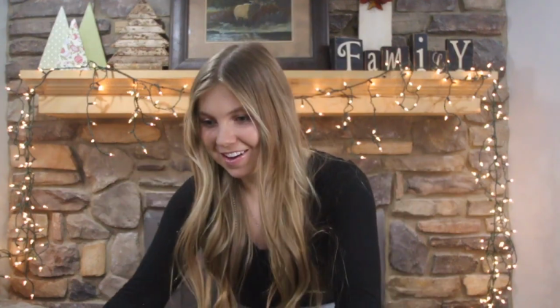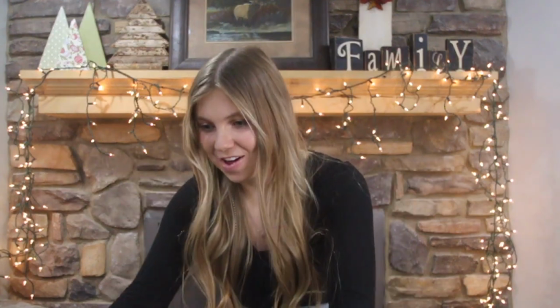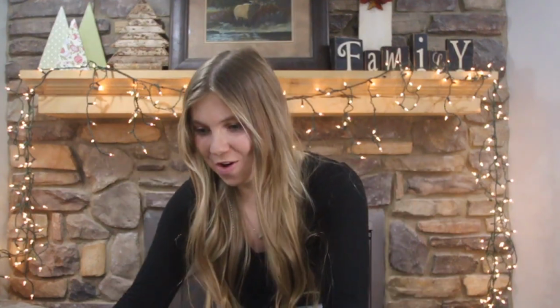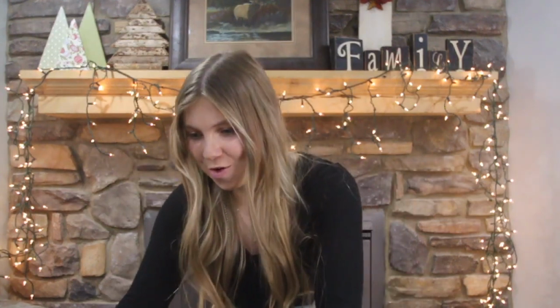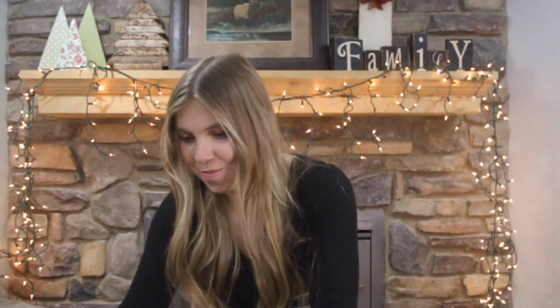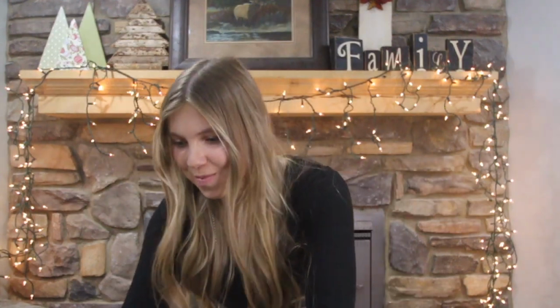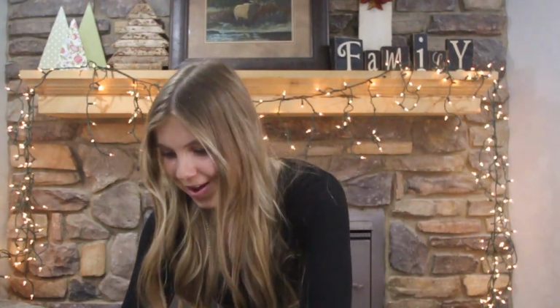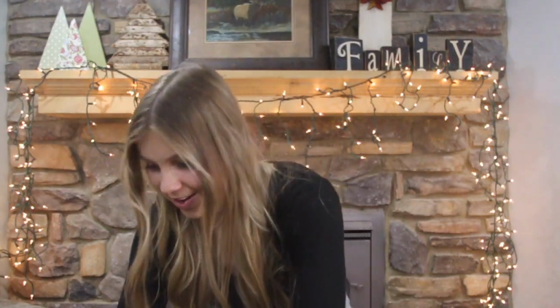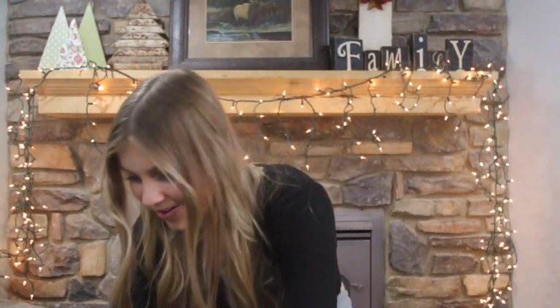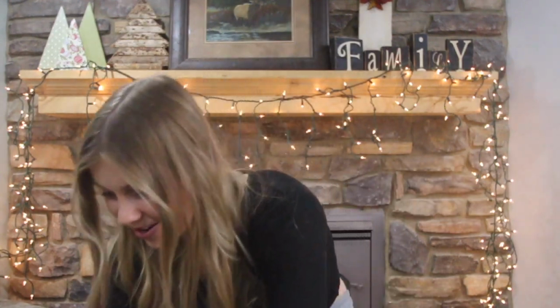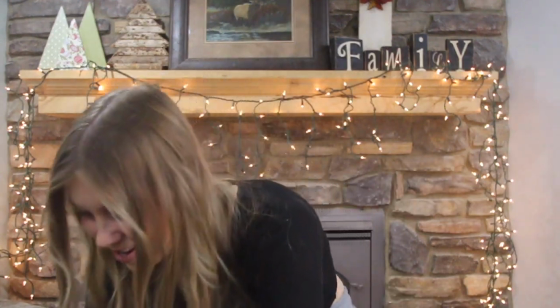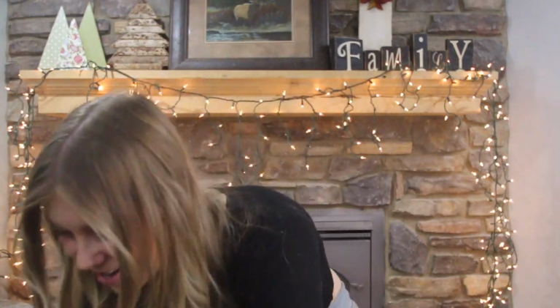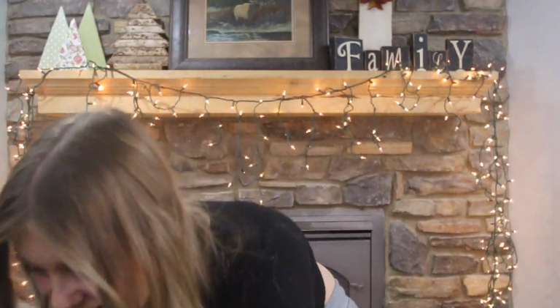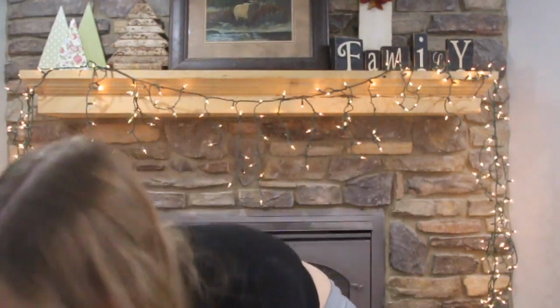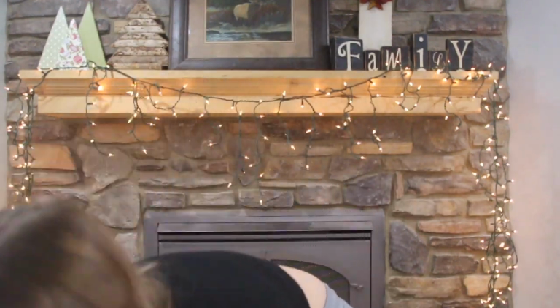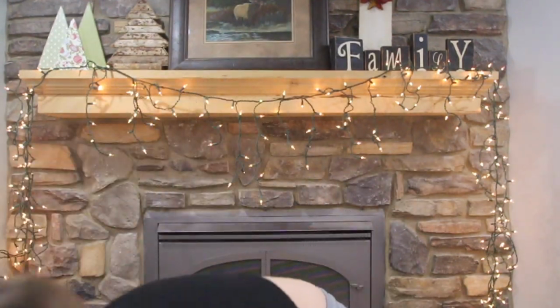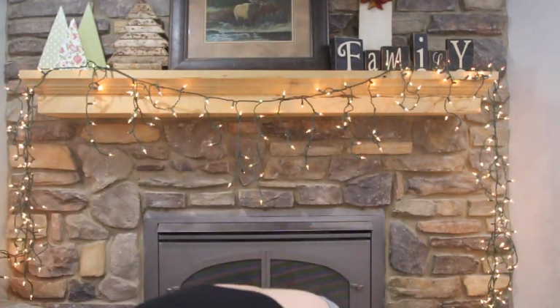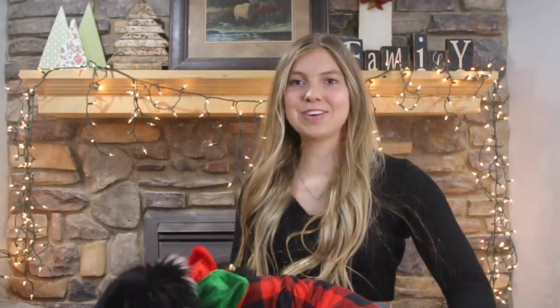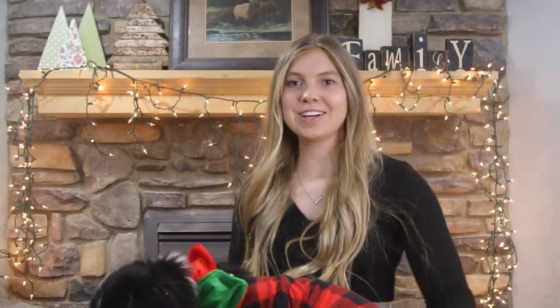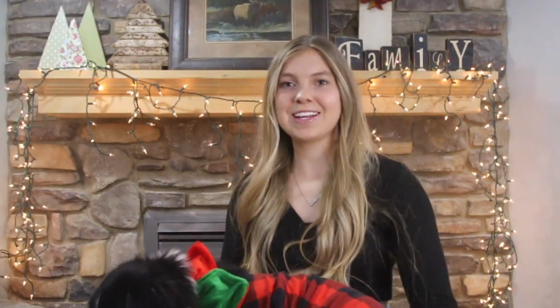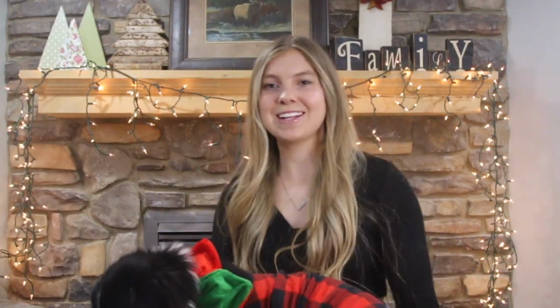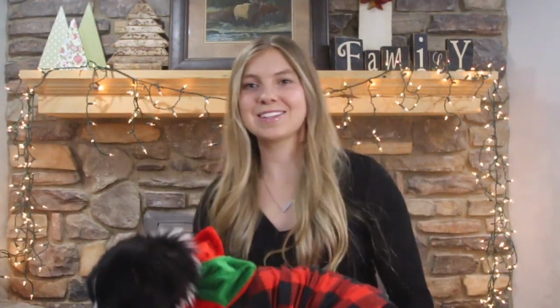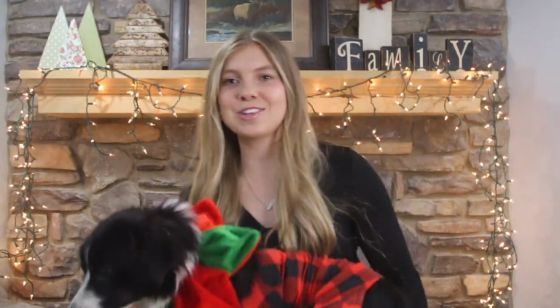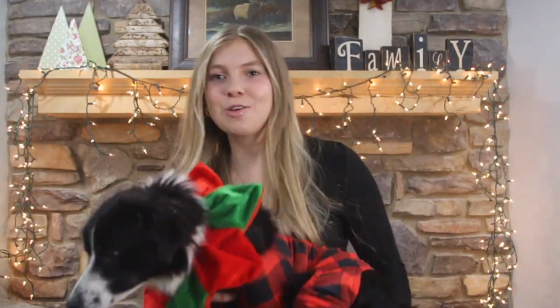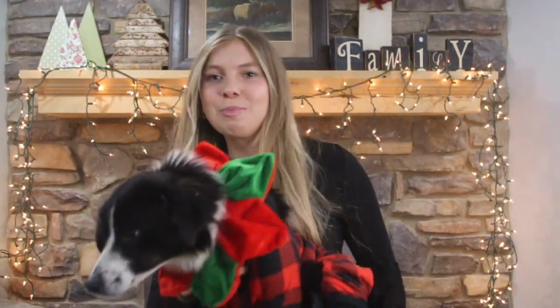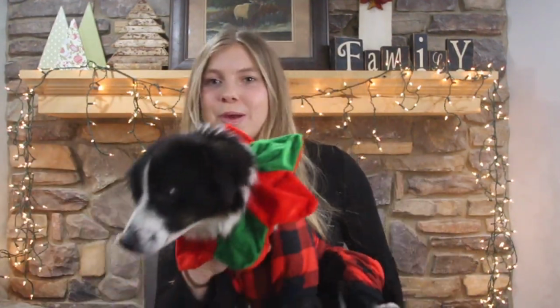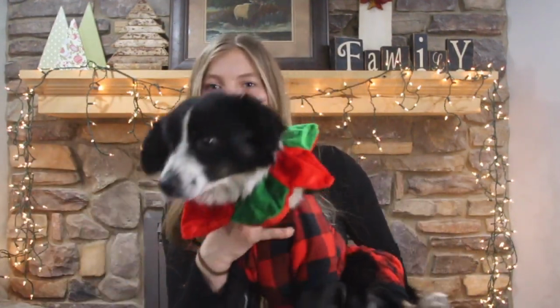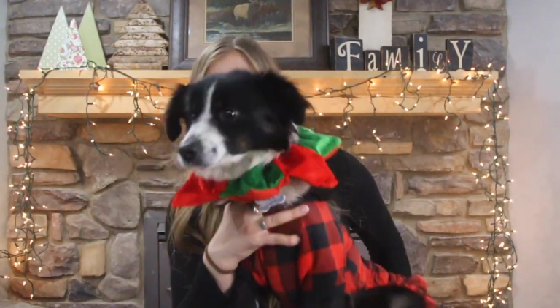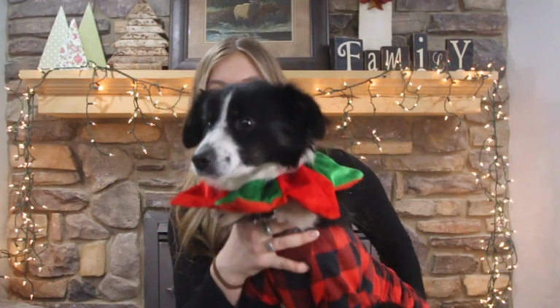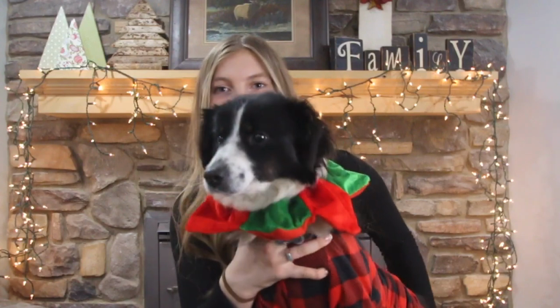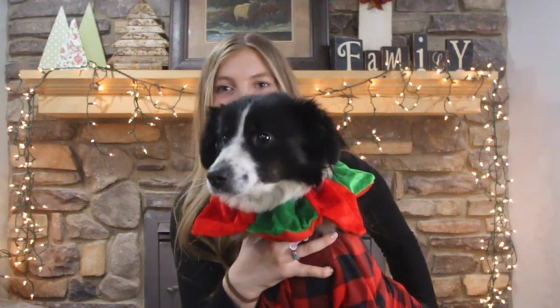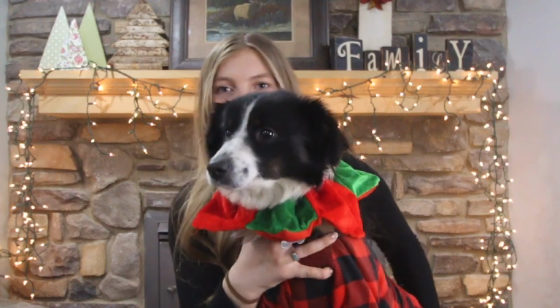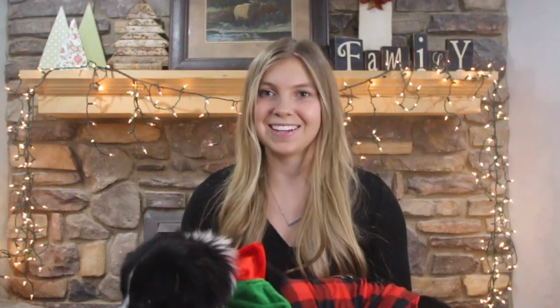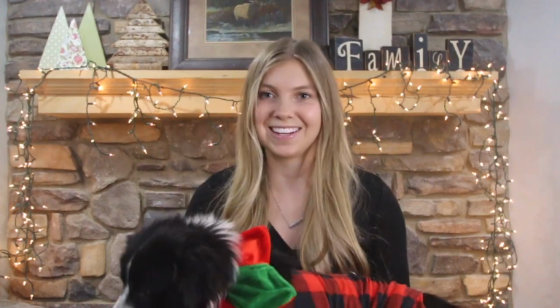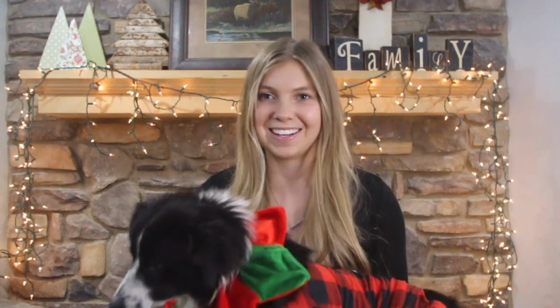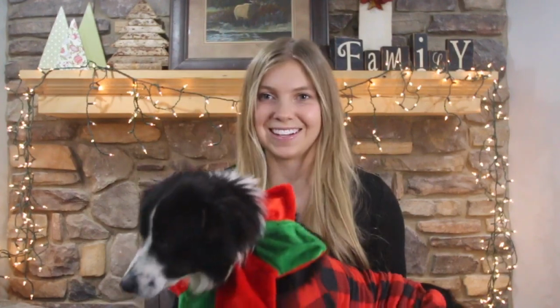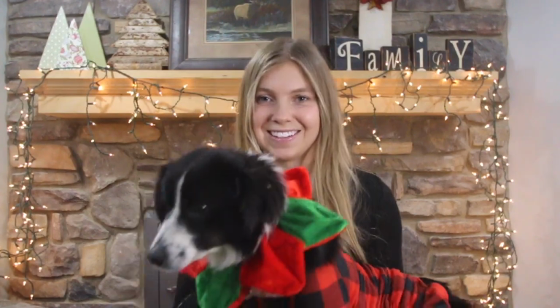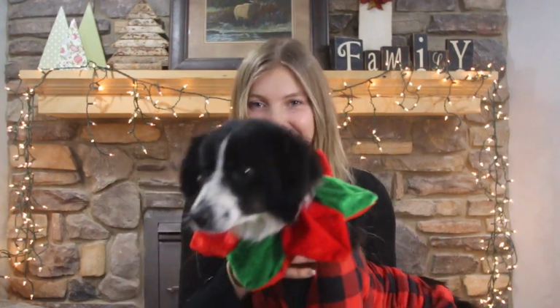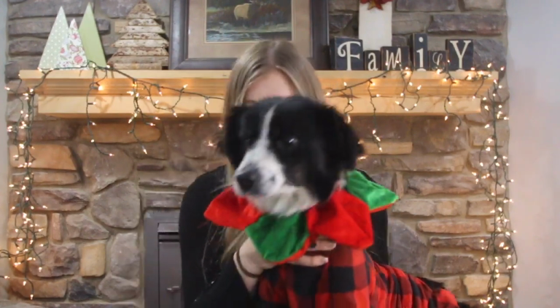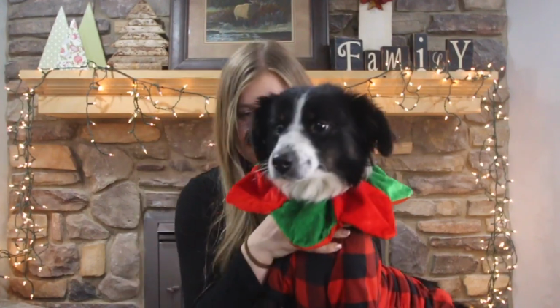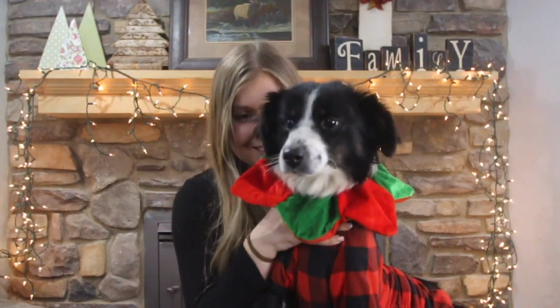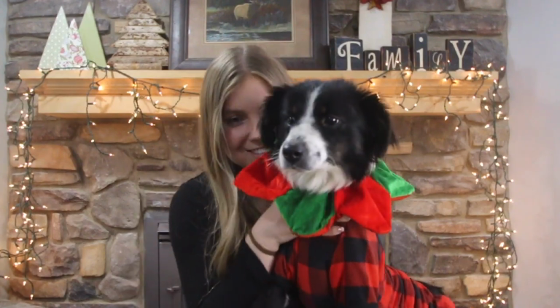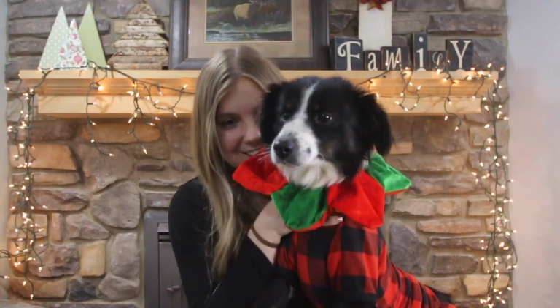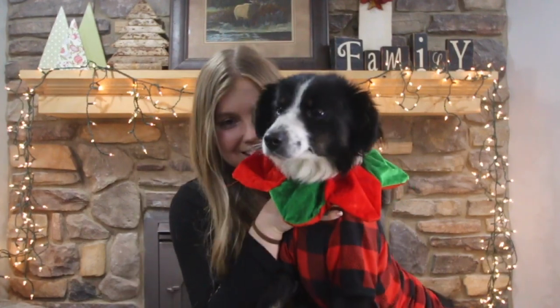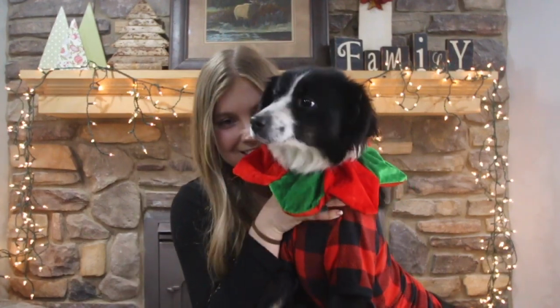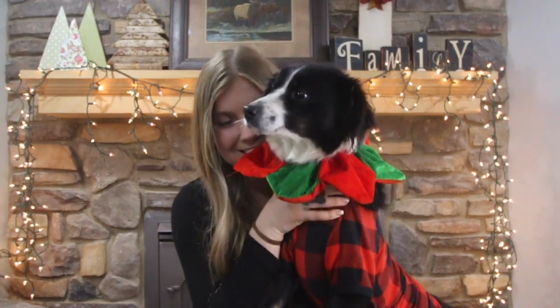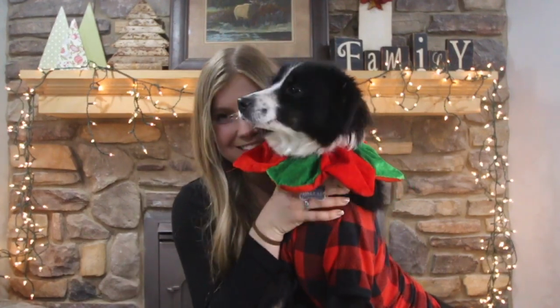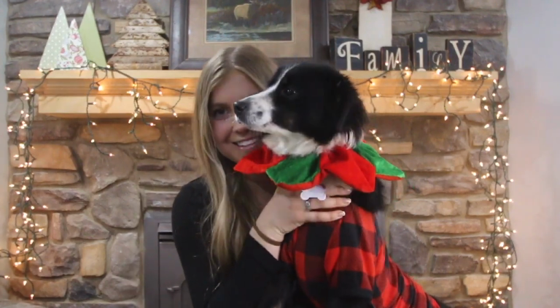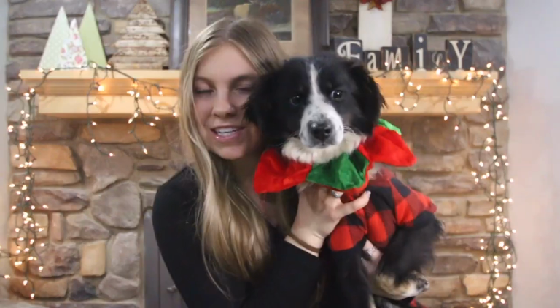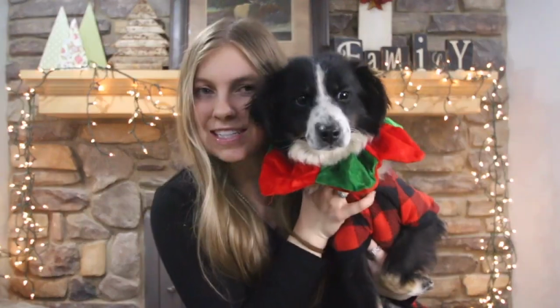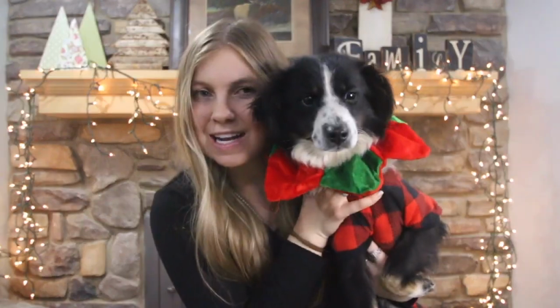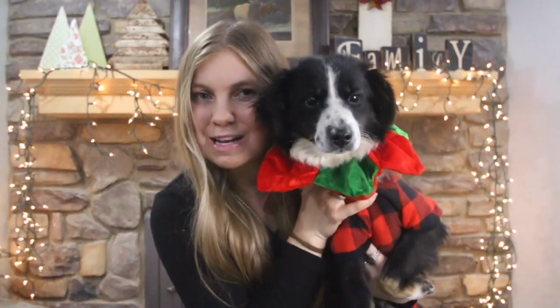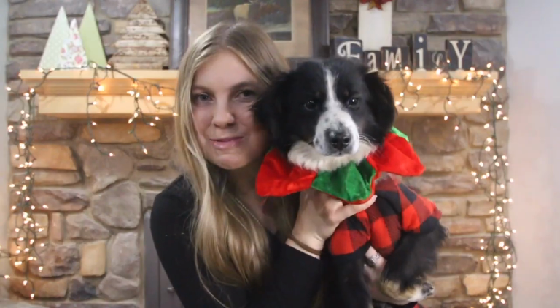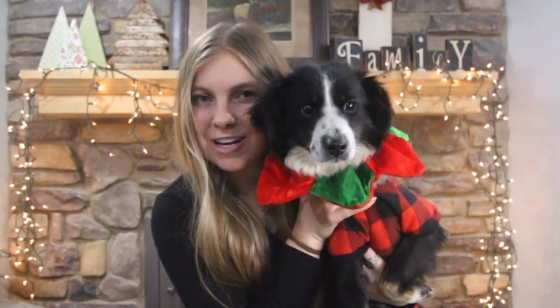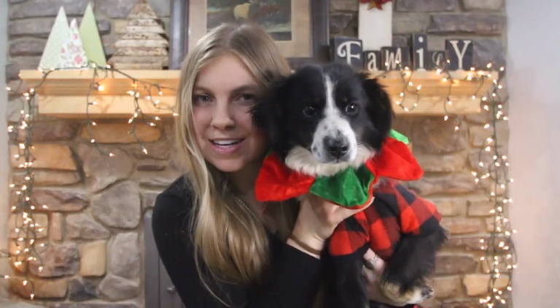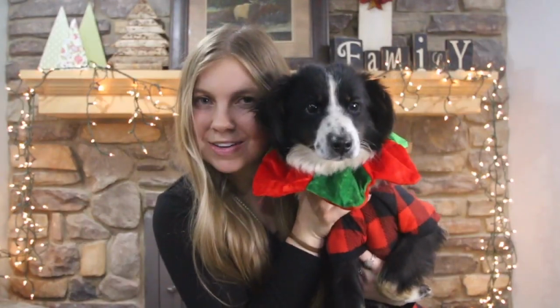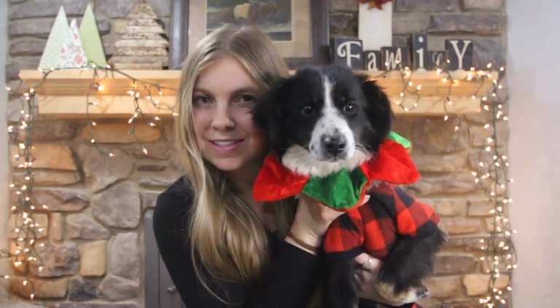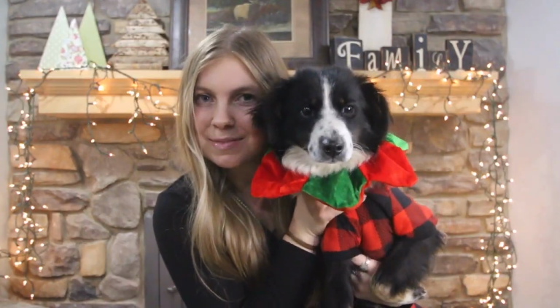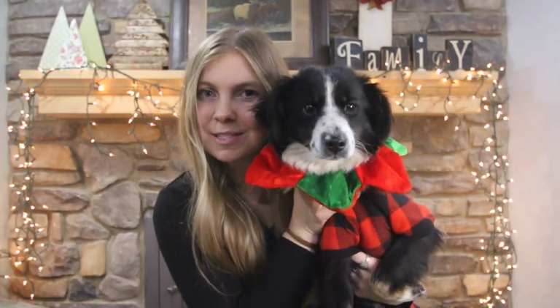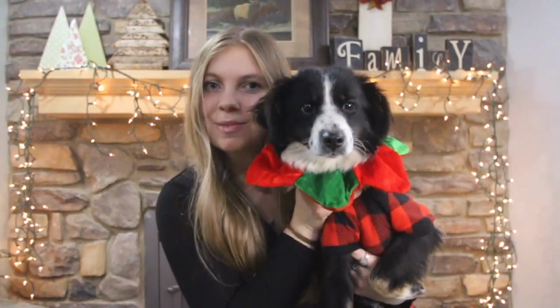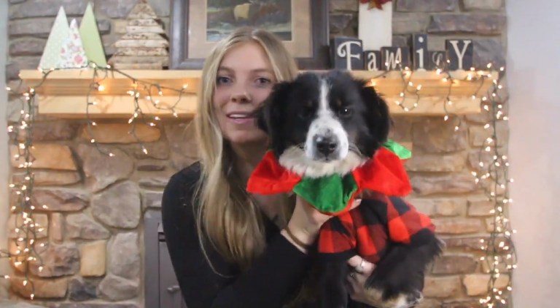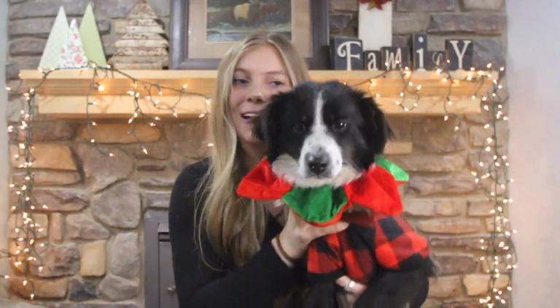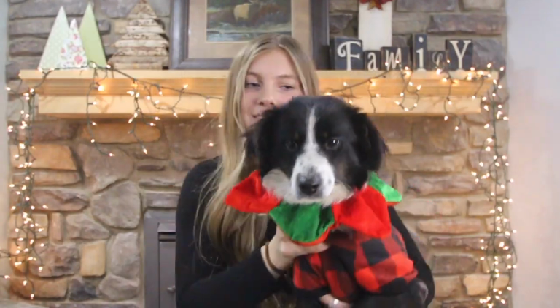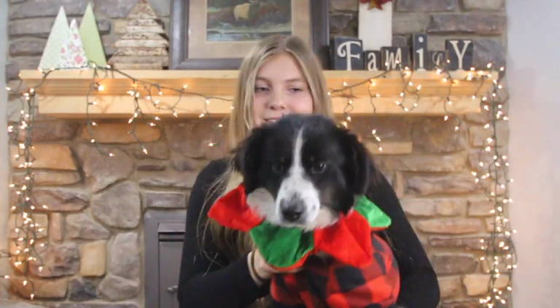Oh my goodness, look at this little pooch! Look at this — she is celebrating Christmas with us.